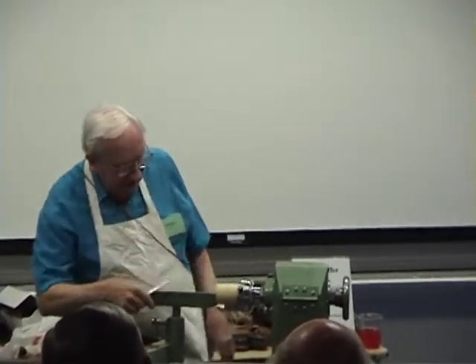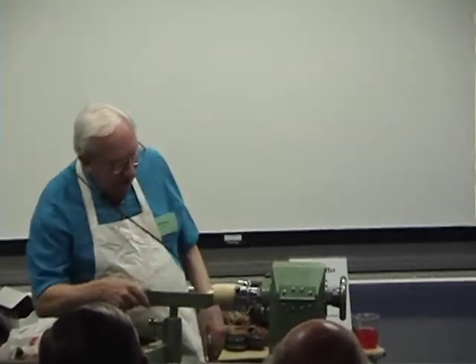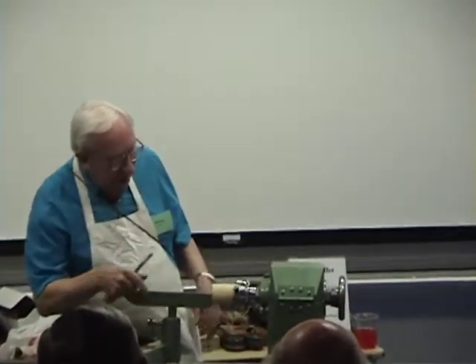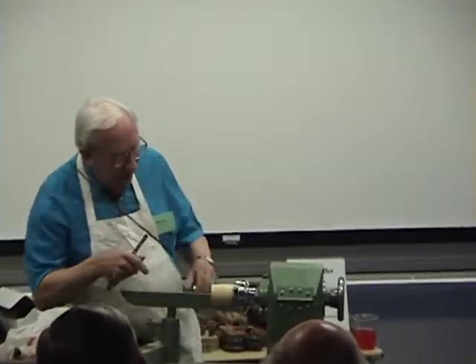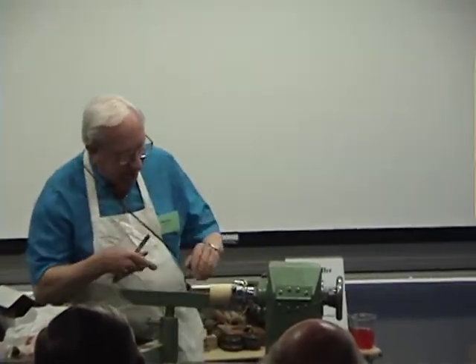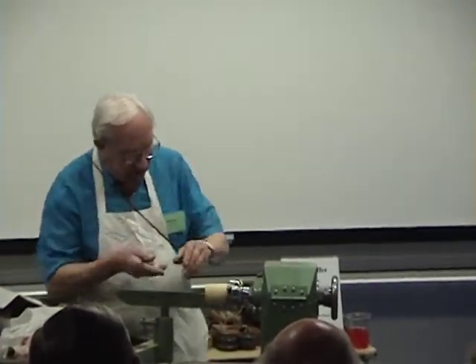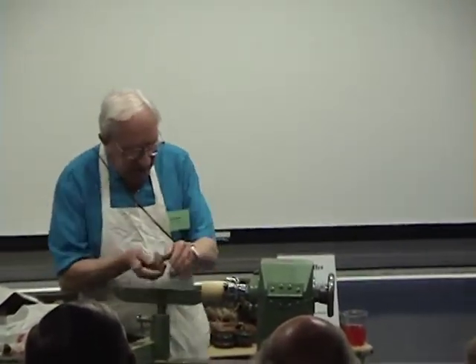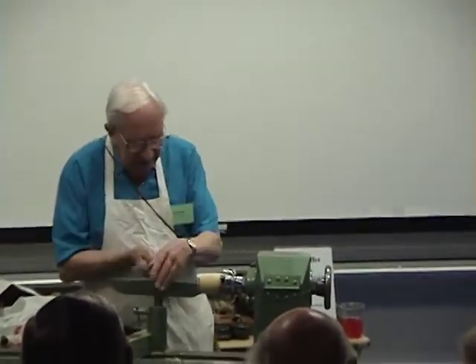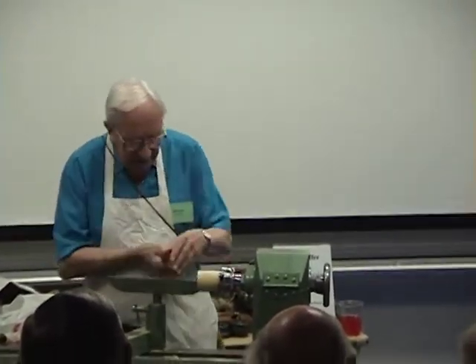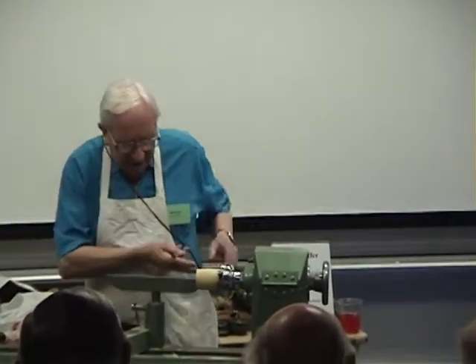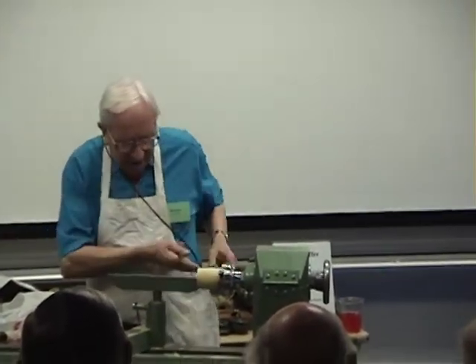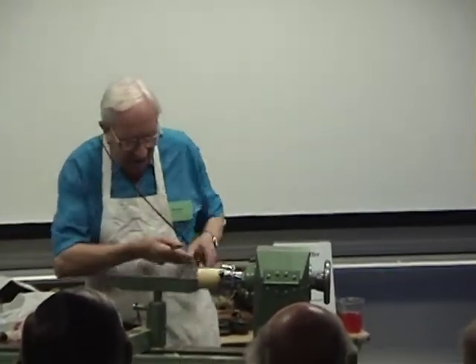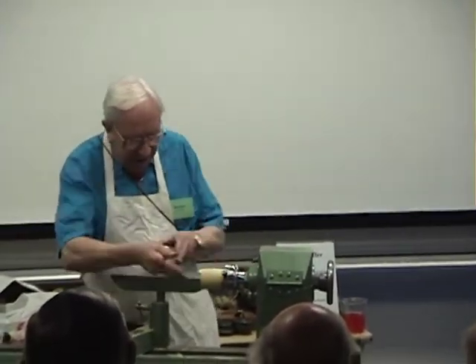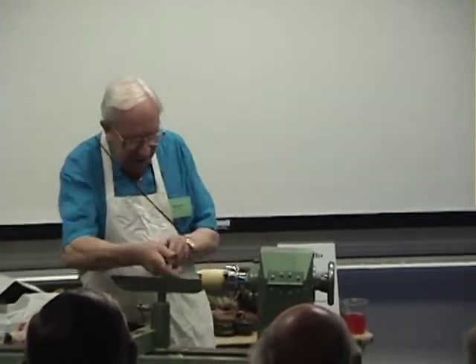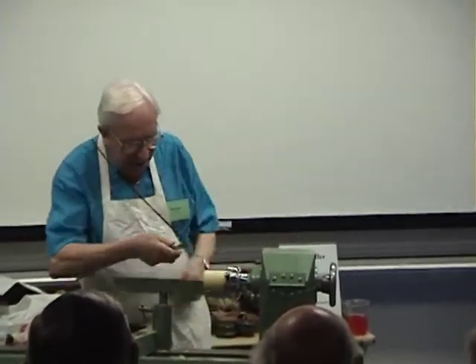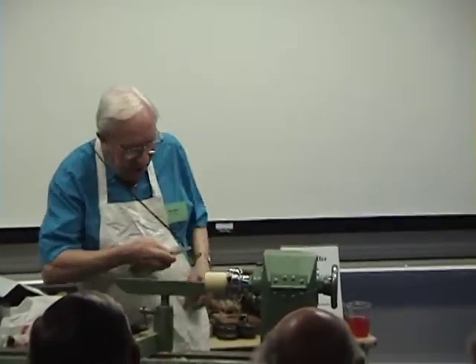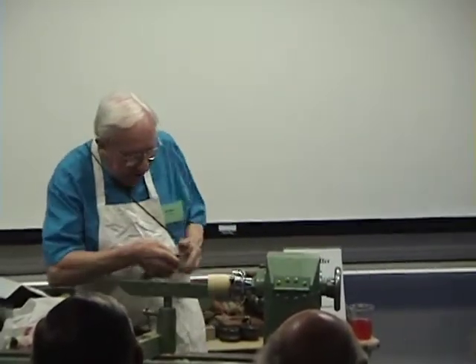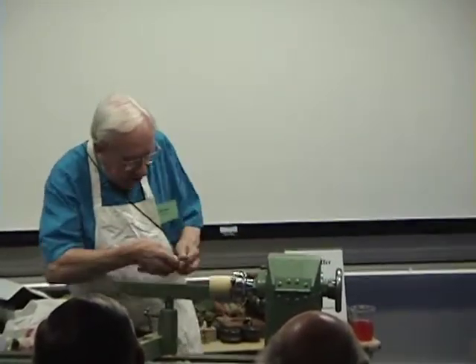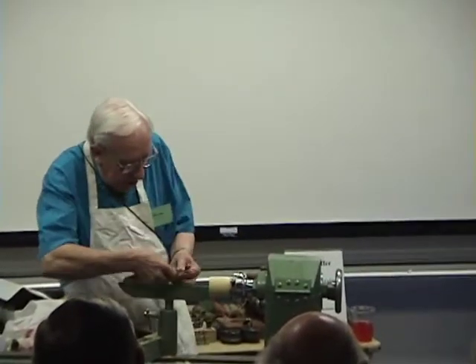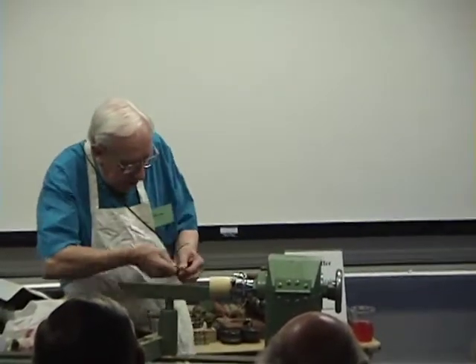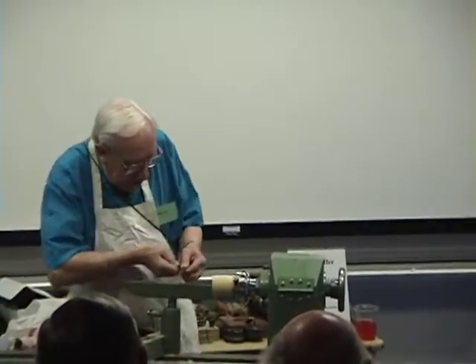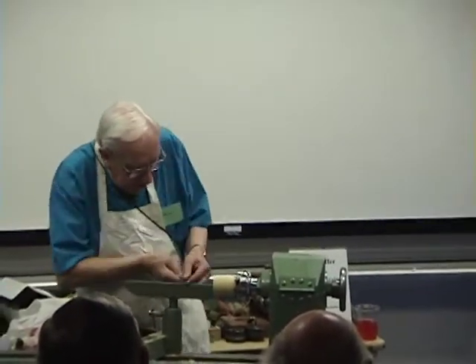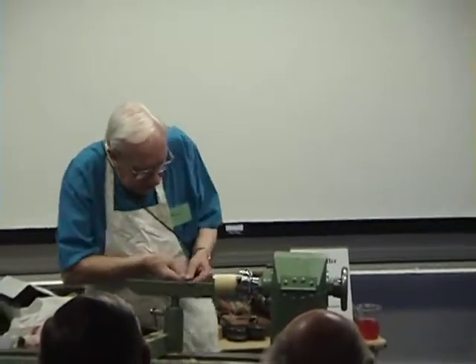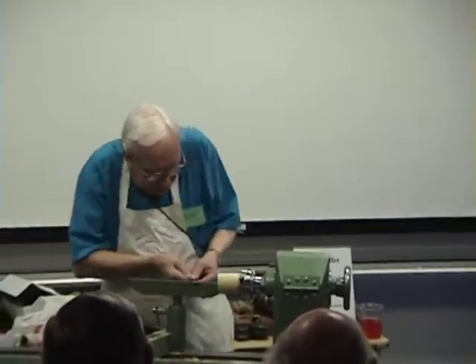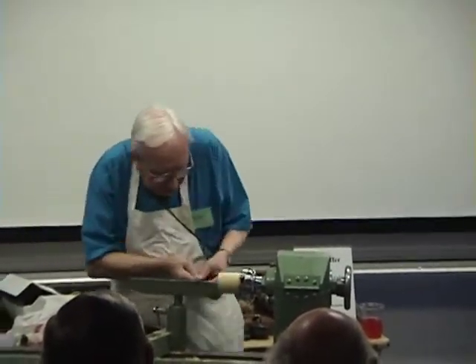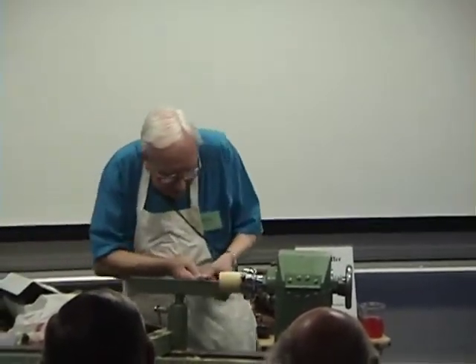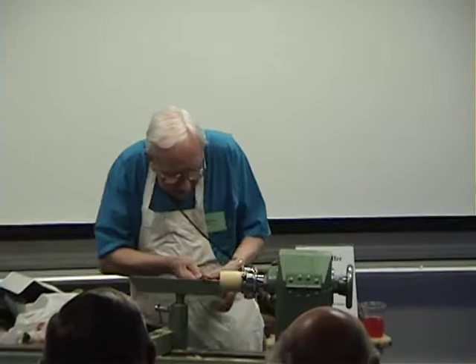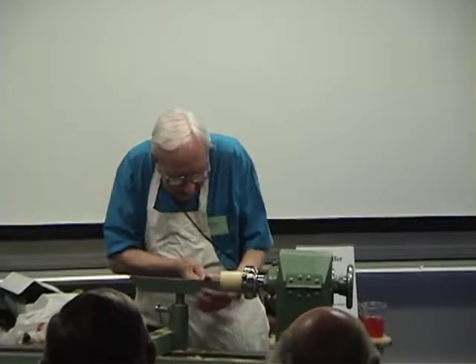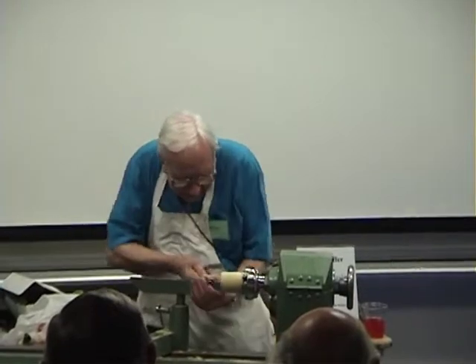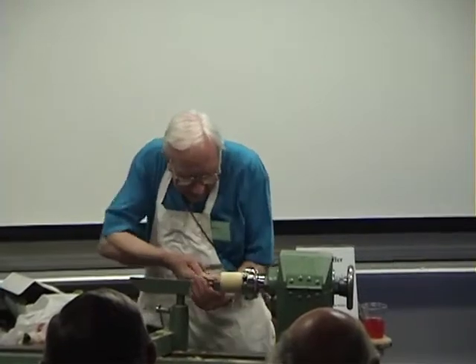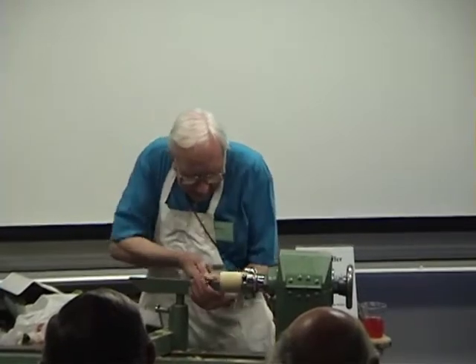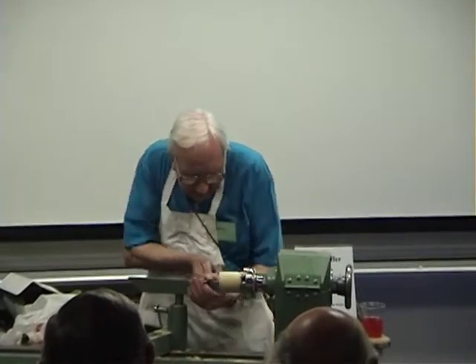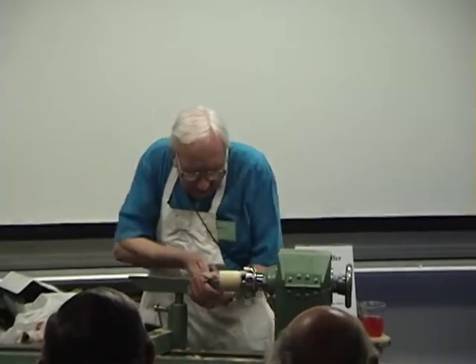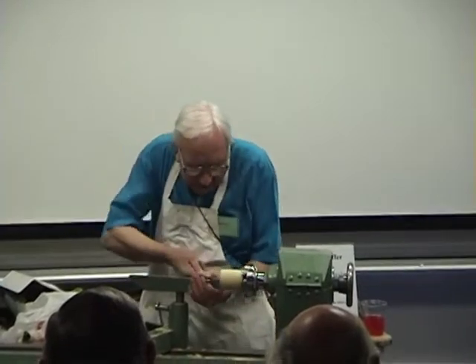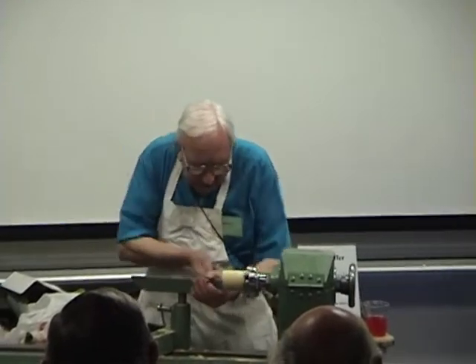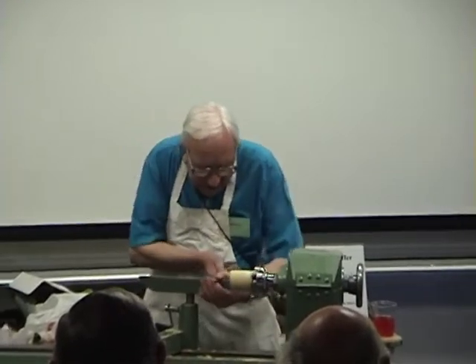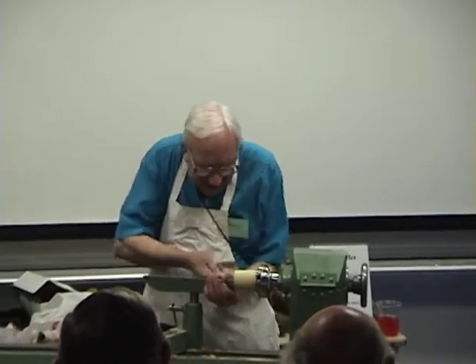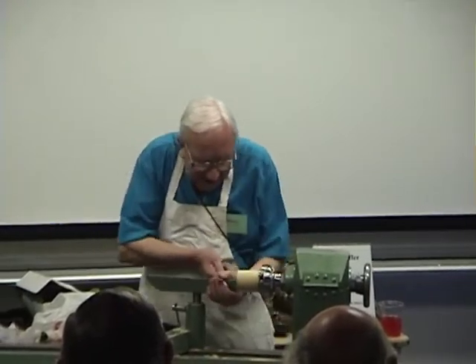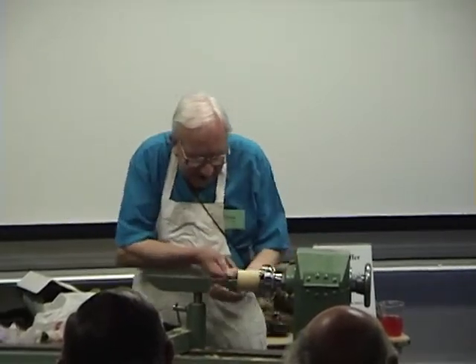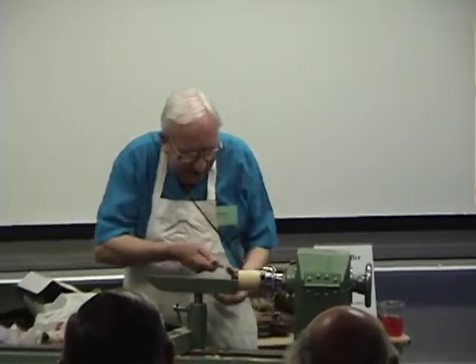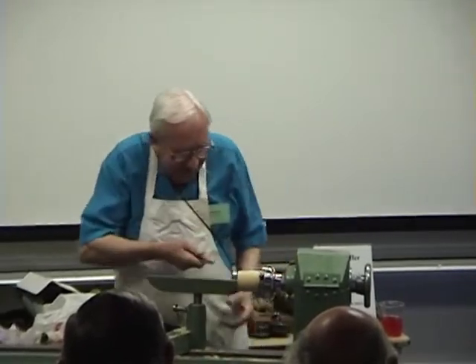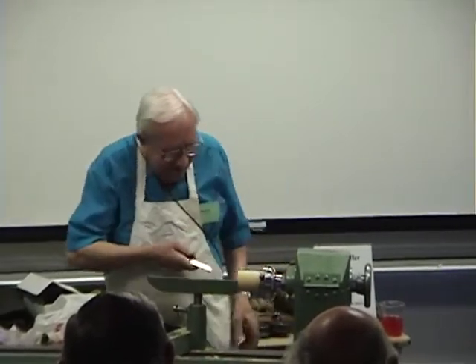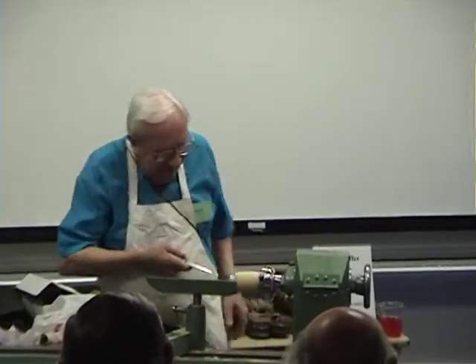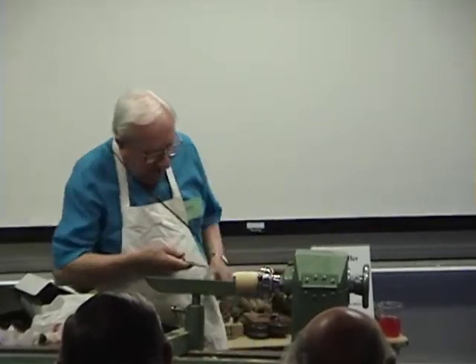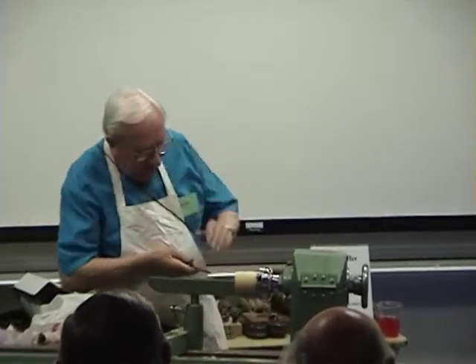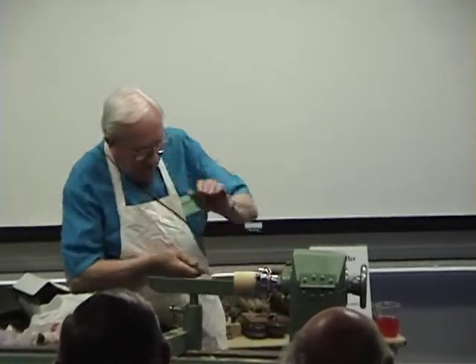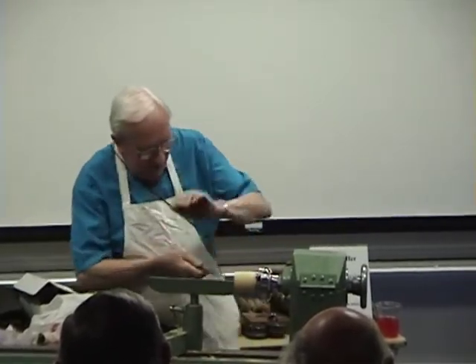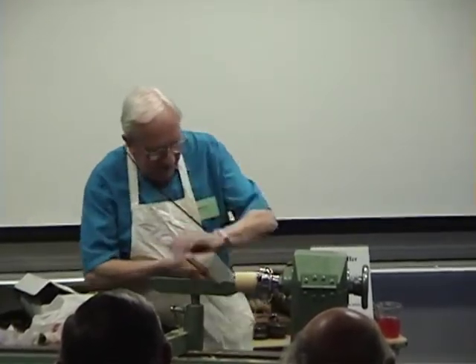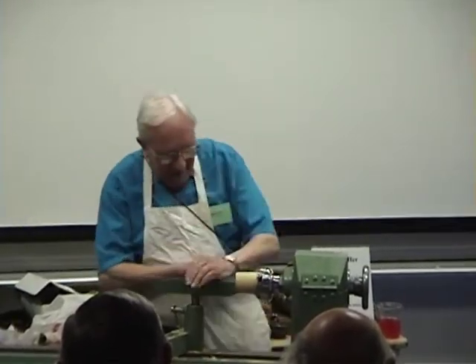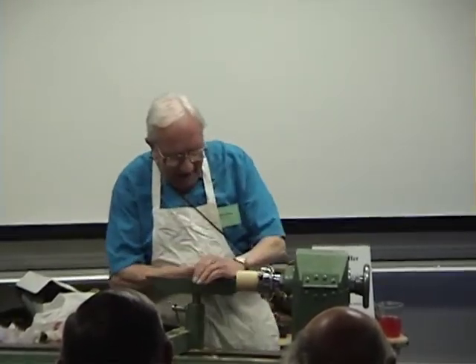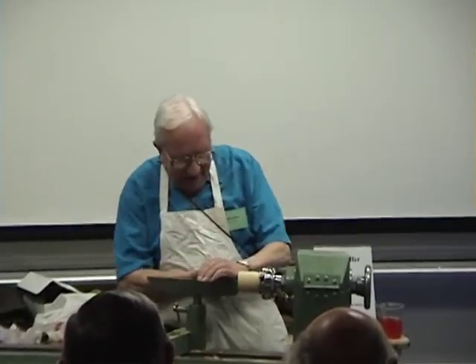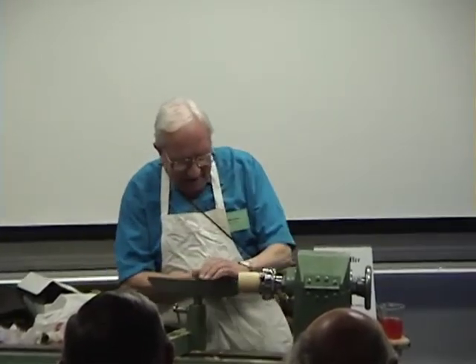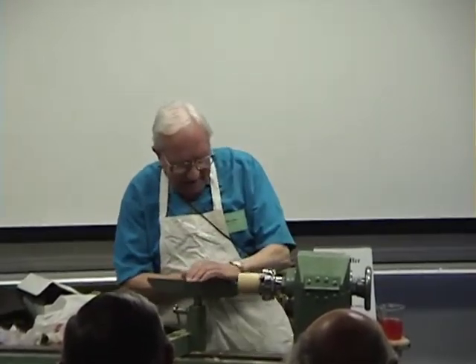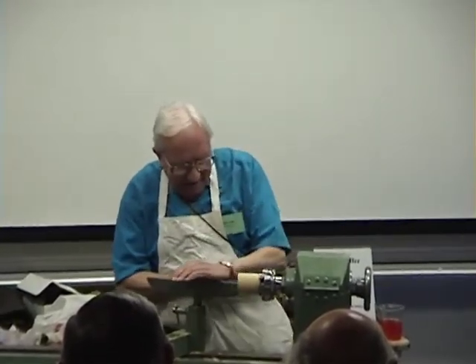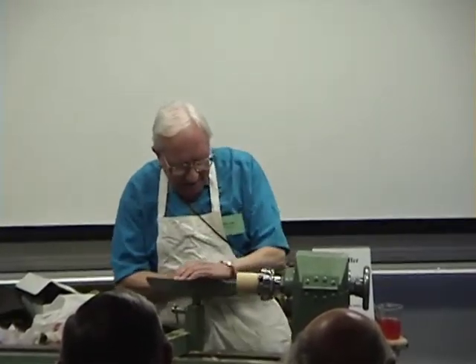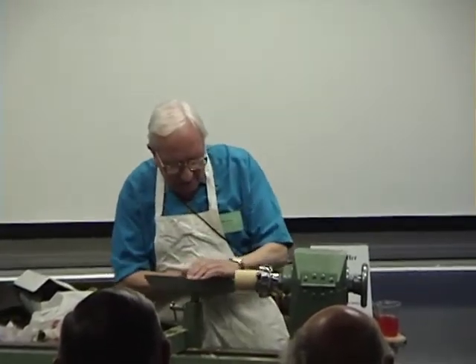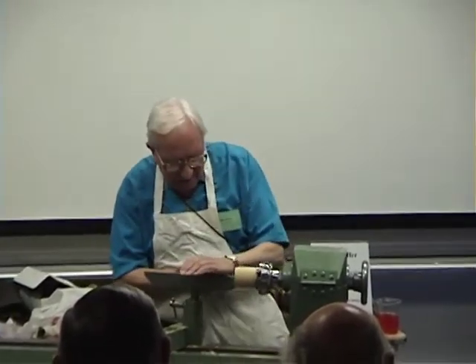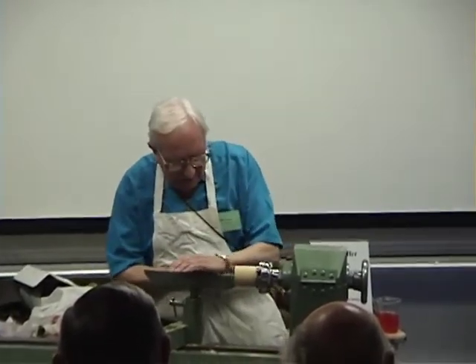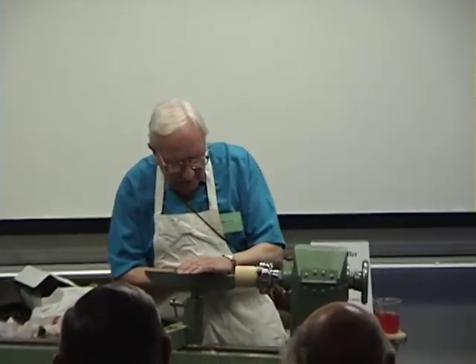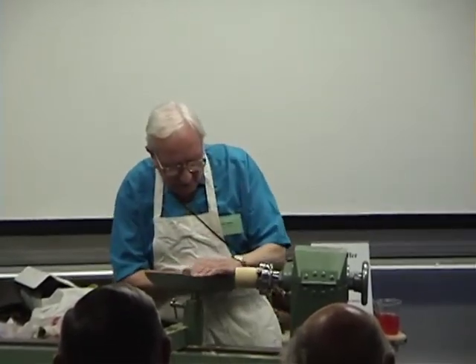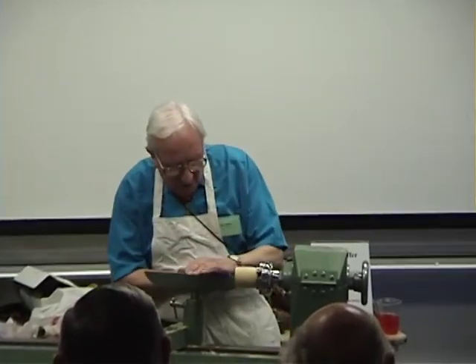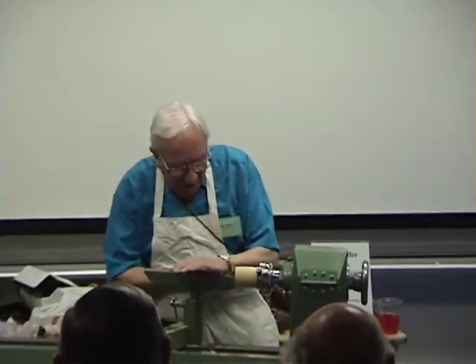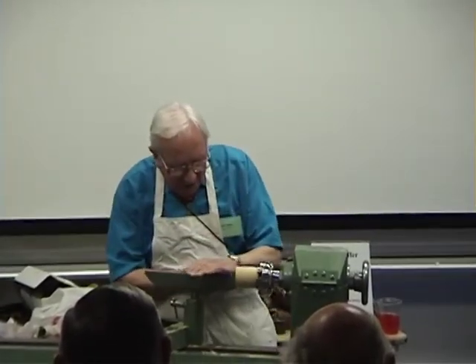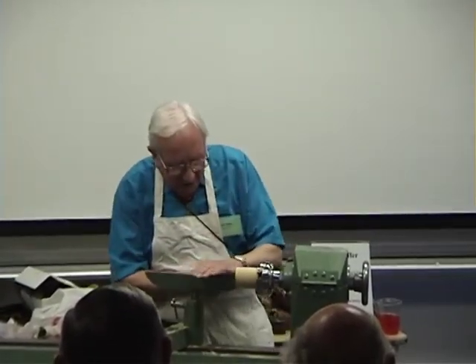You don't have to turn the T-rest sideways and work like that, or like that — which is even worse.